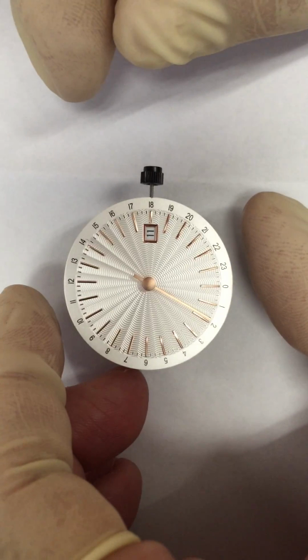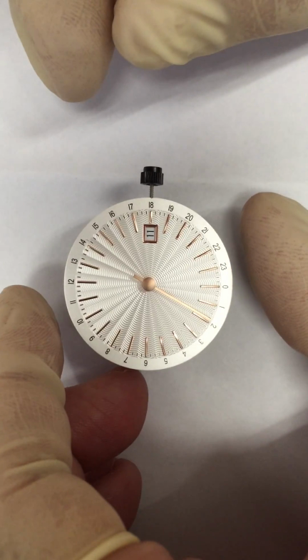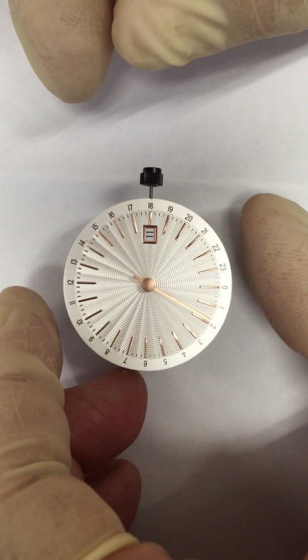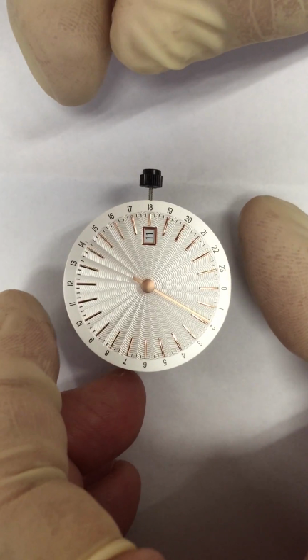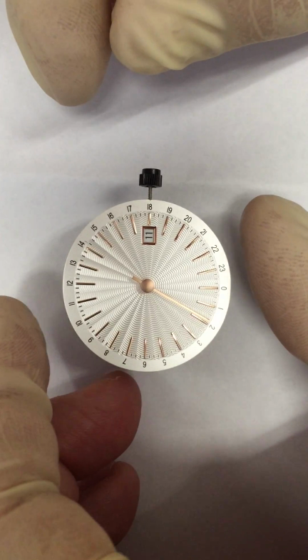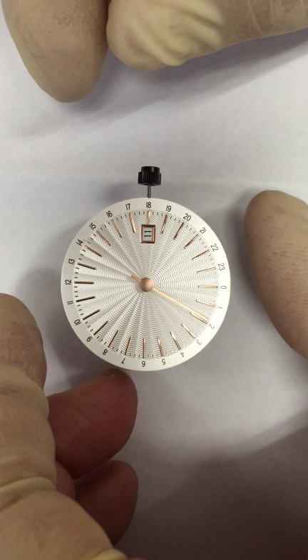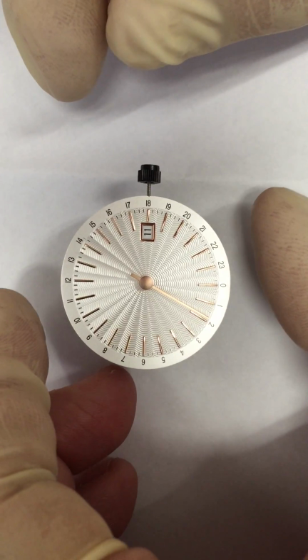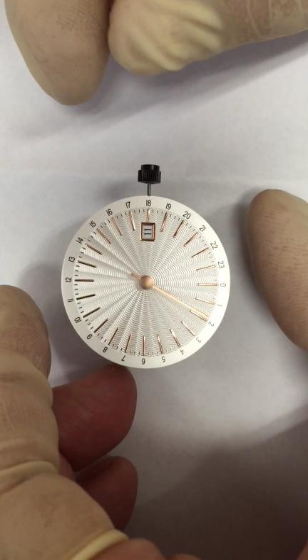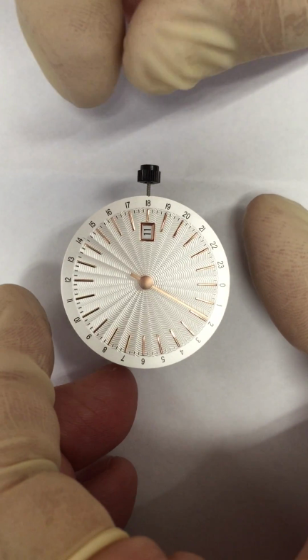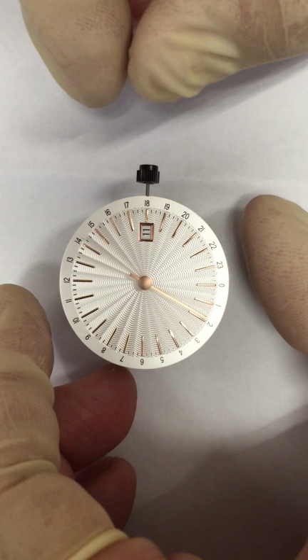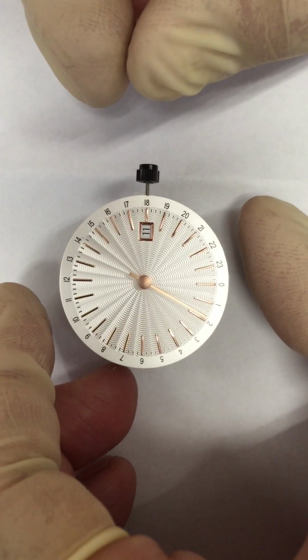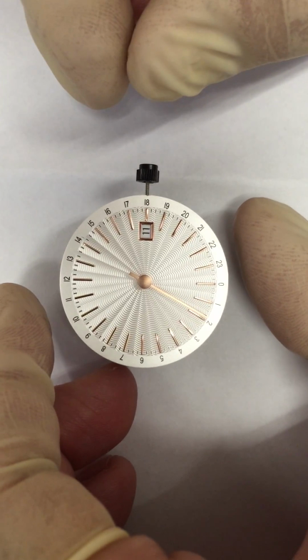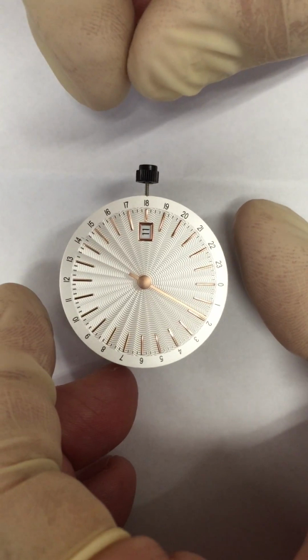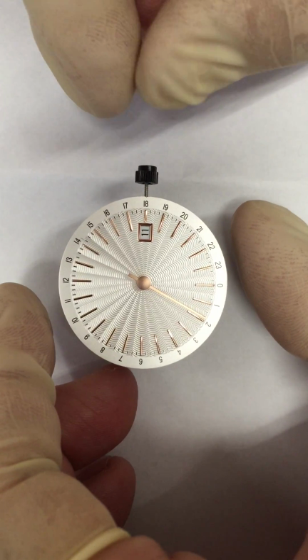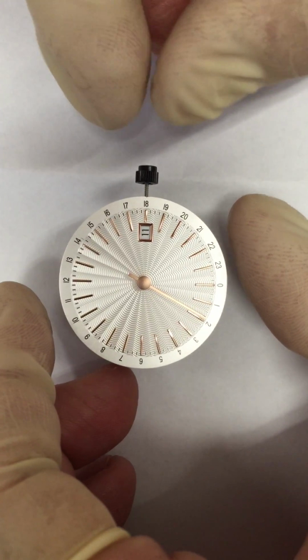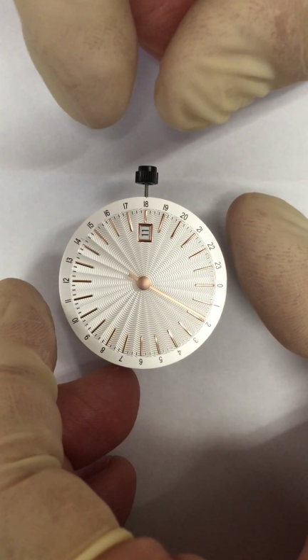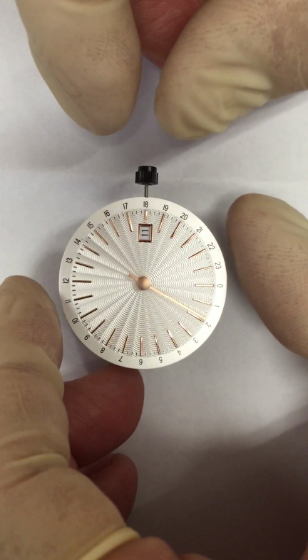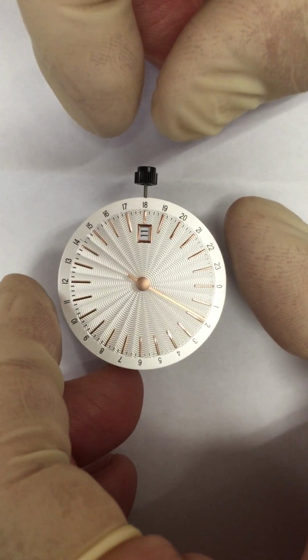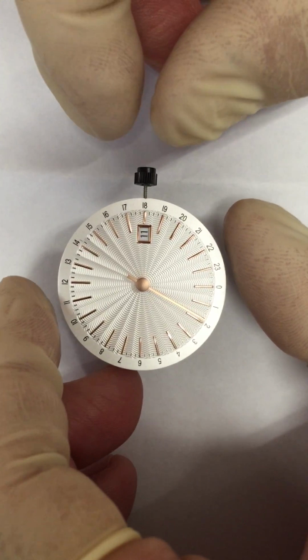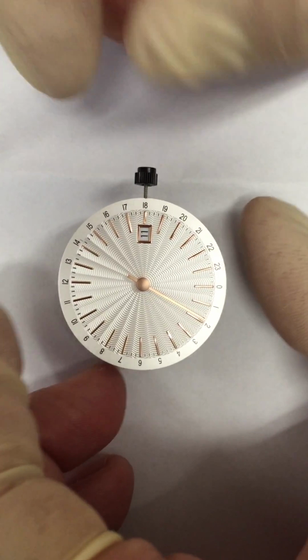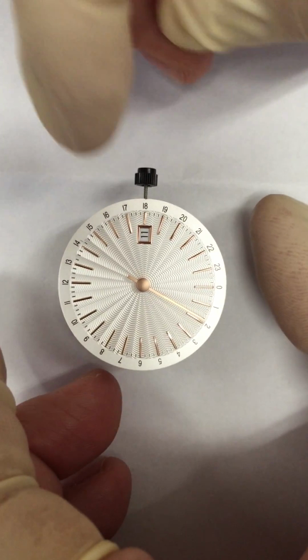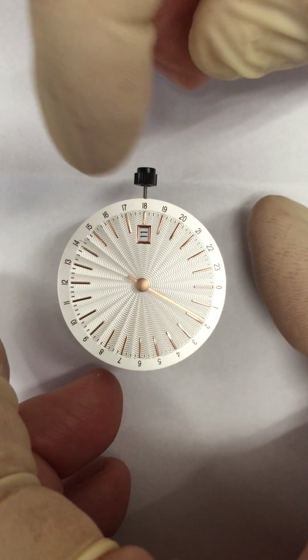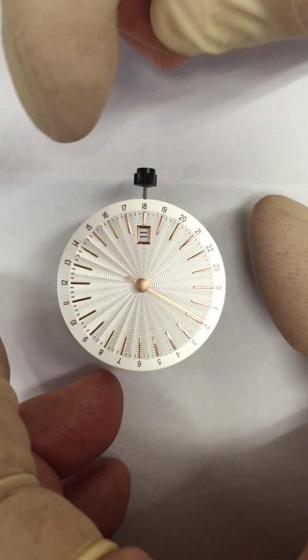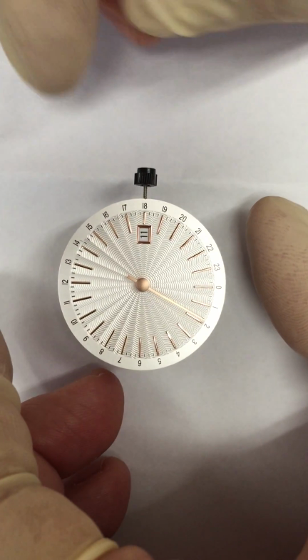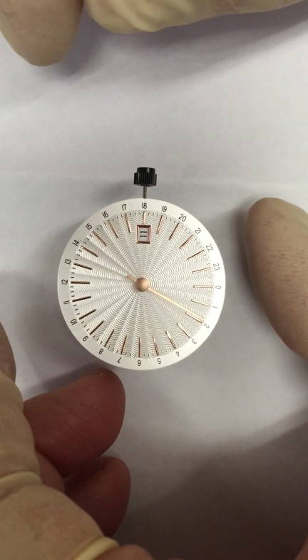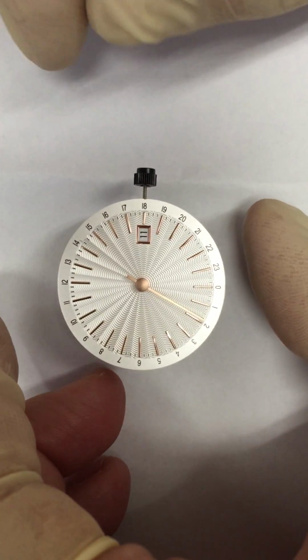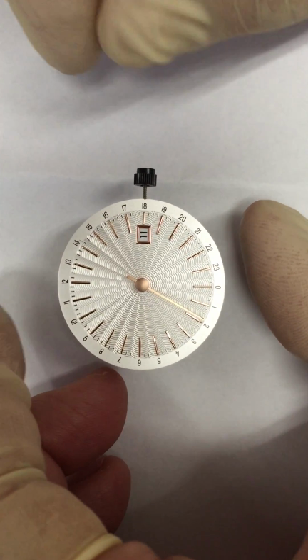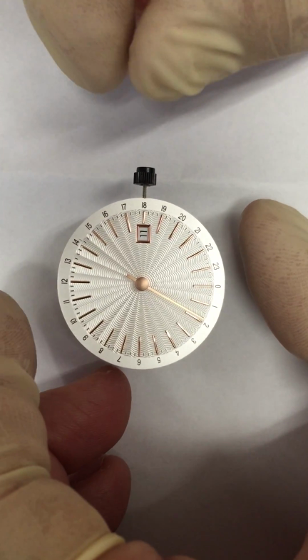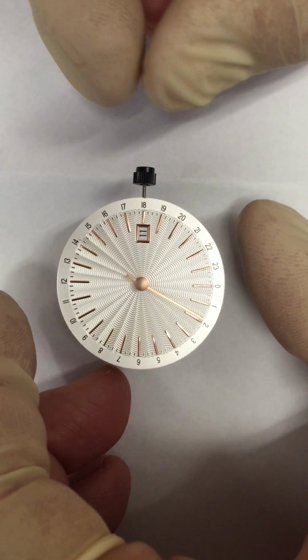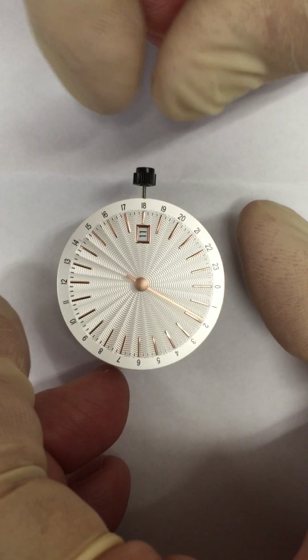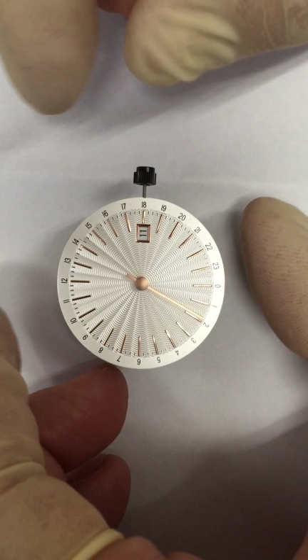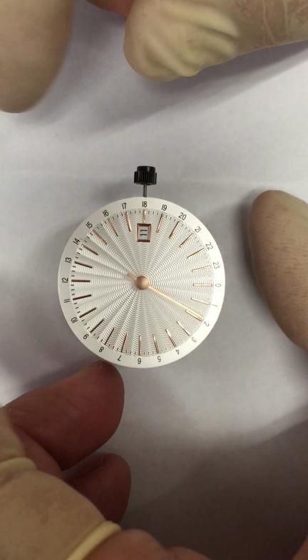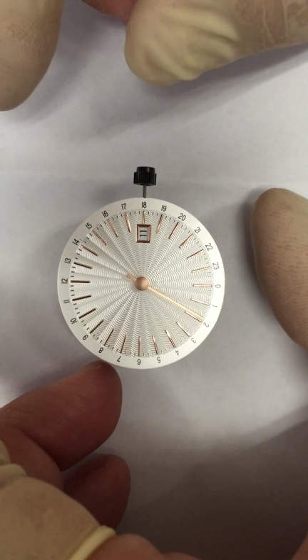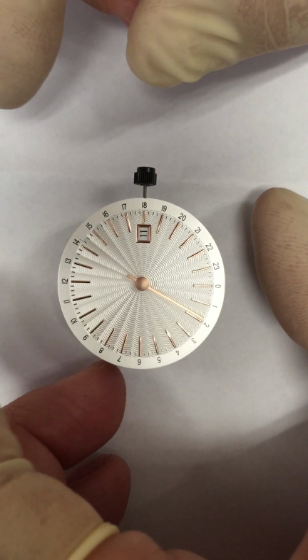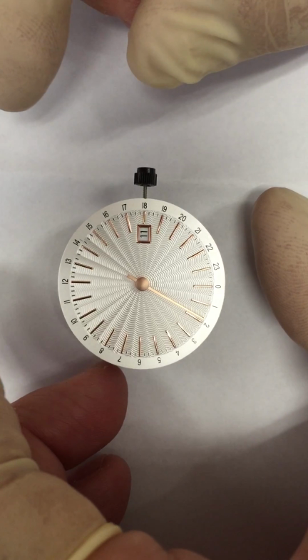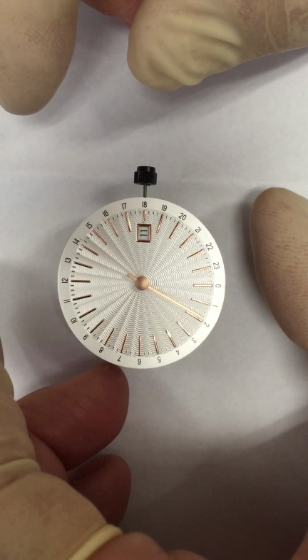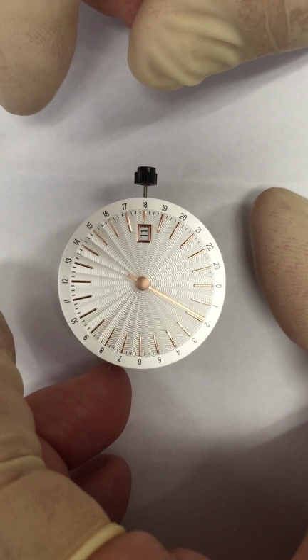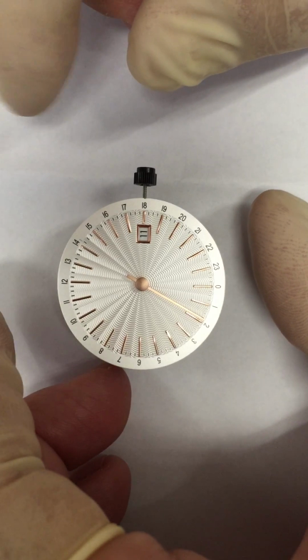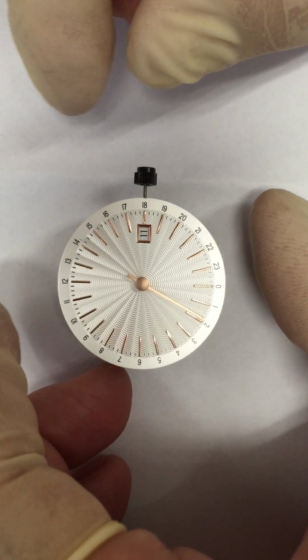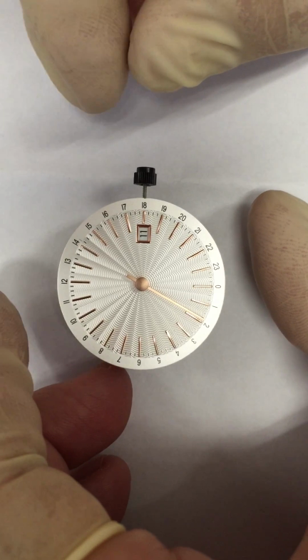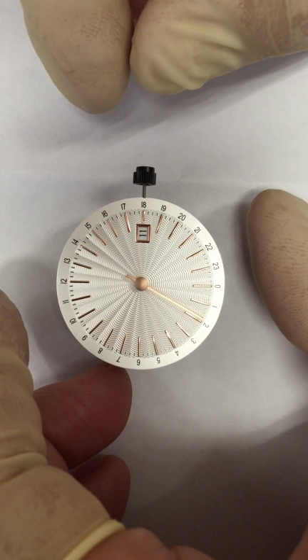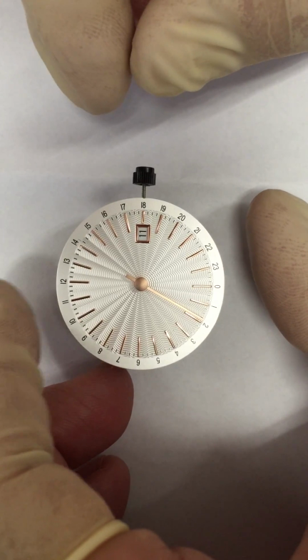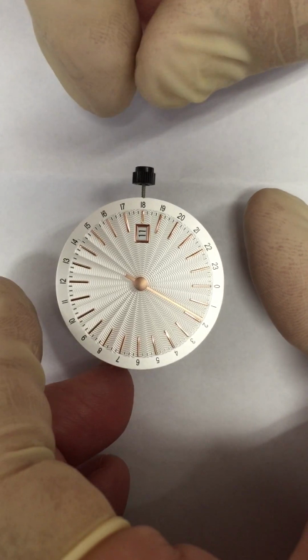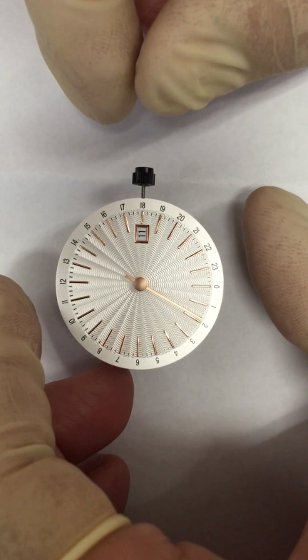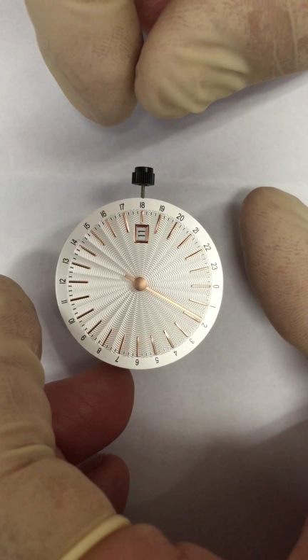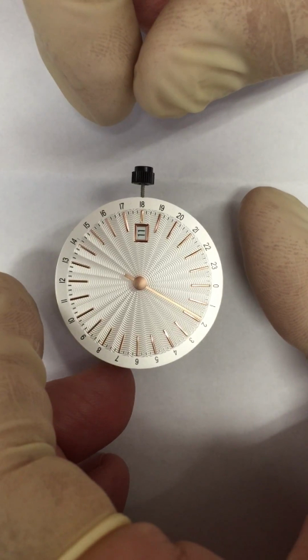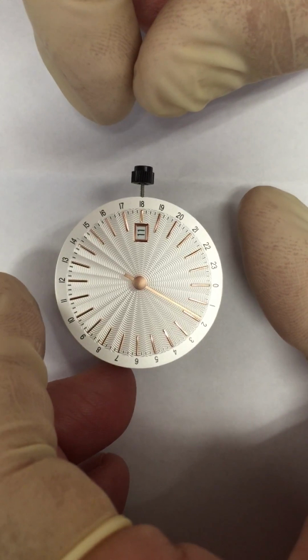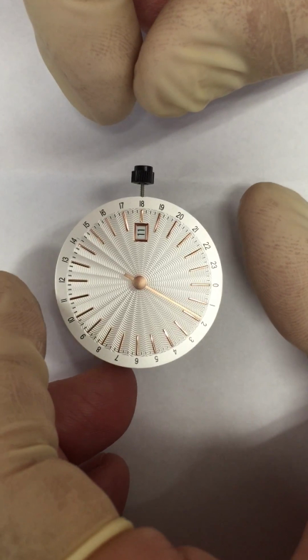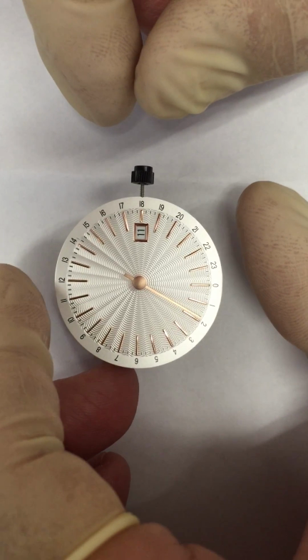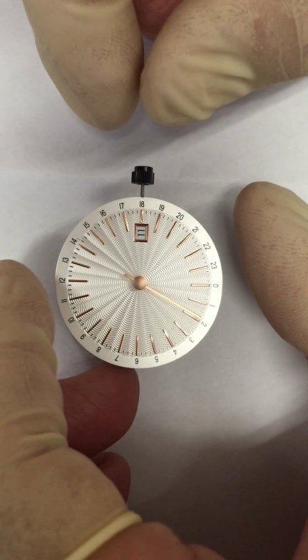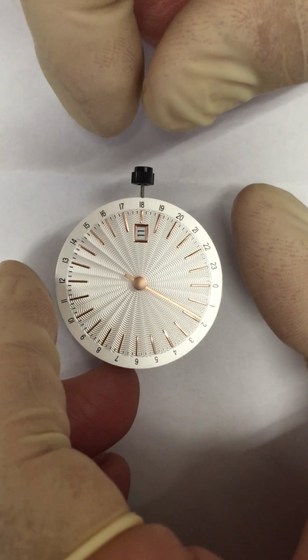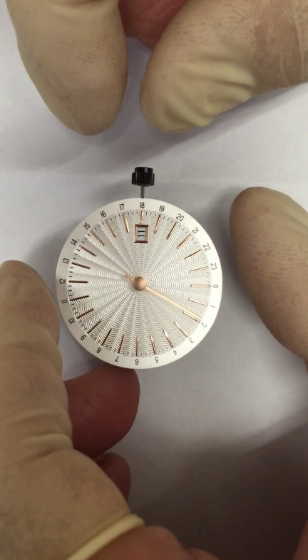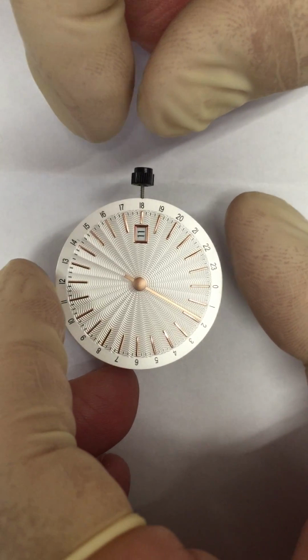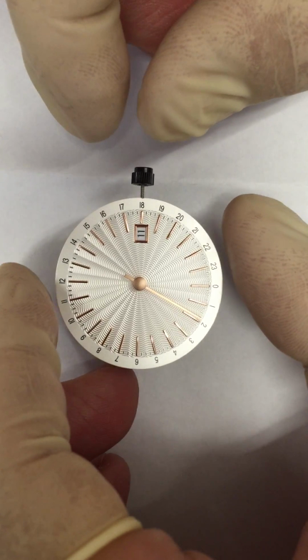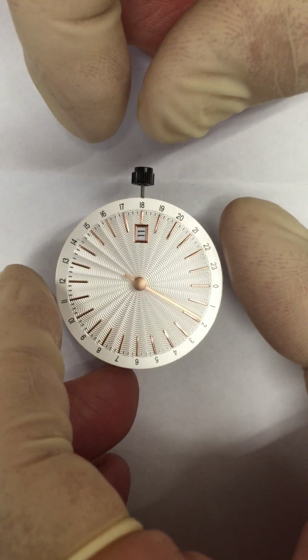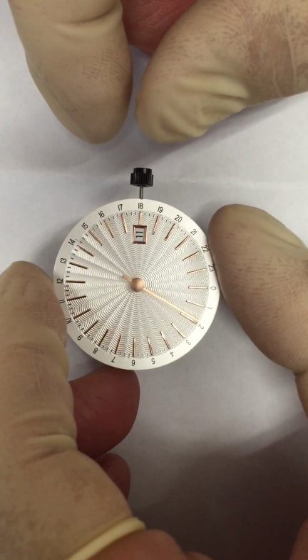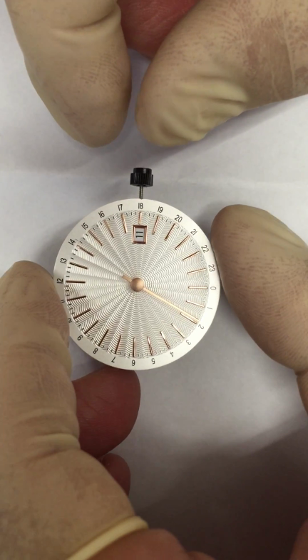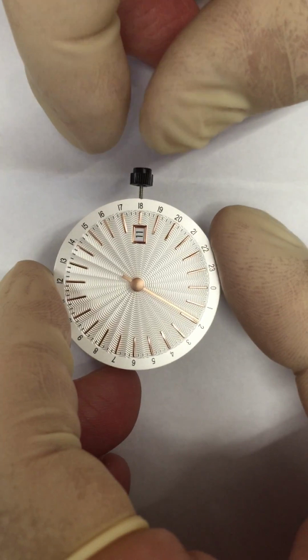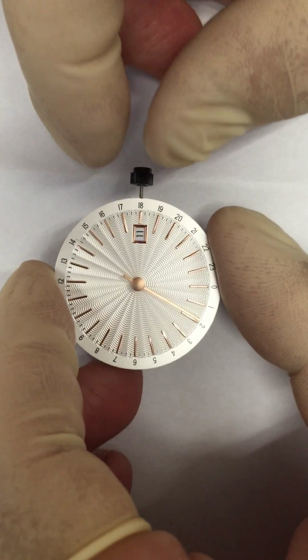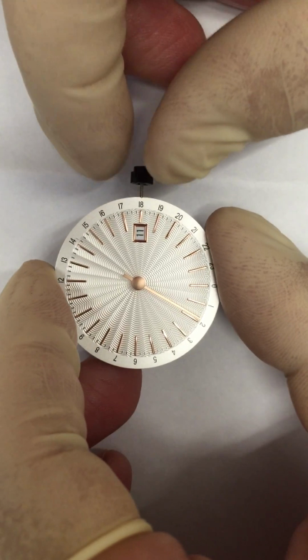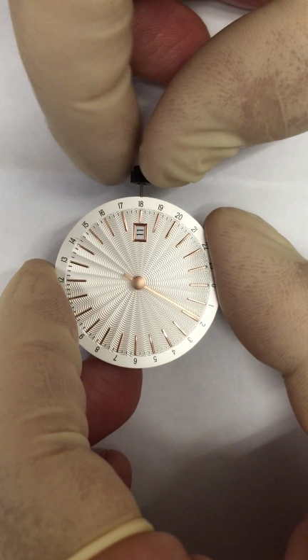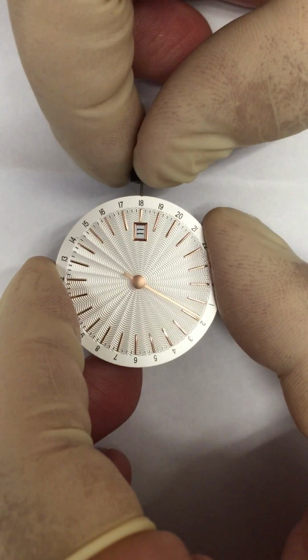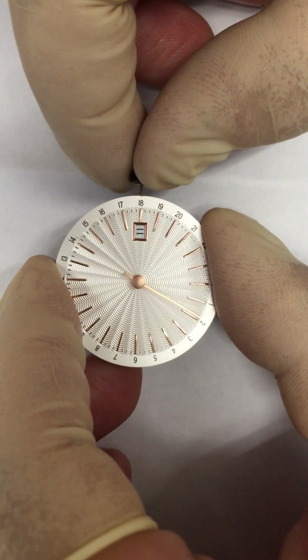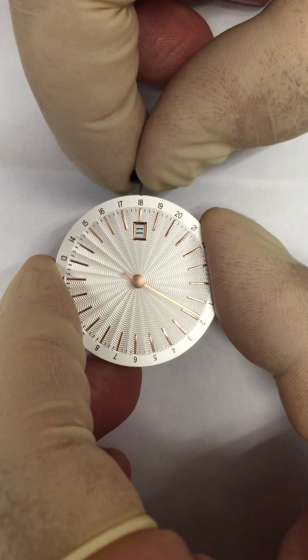How to set the date? In this case, the jumping date will switch at 5 o'clock in the morning.